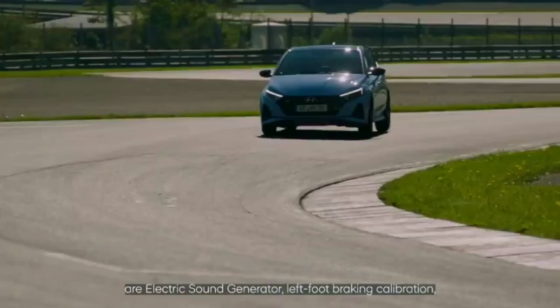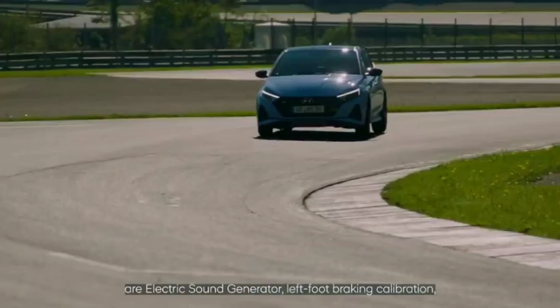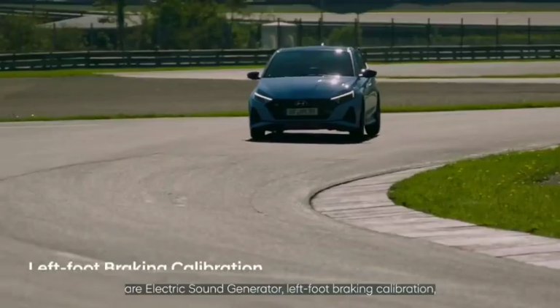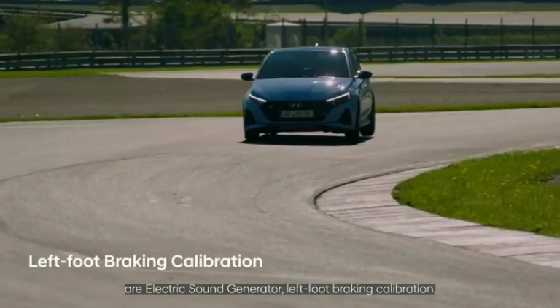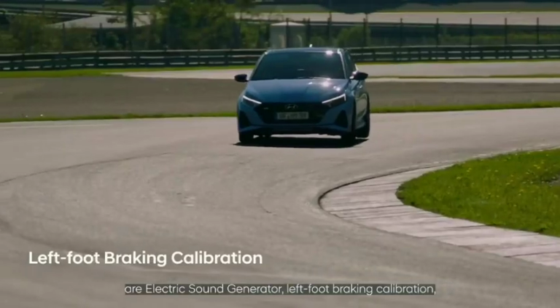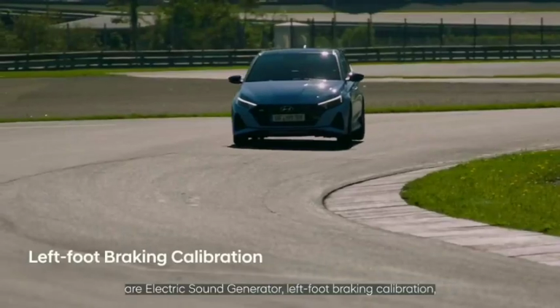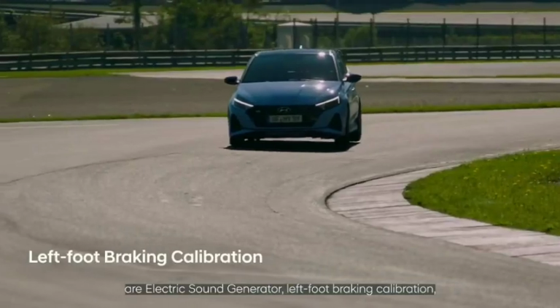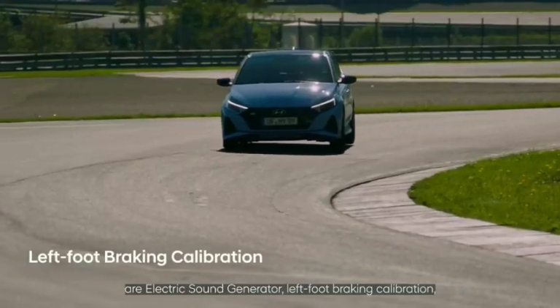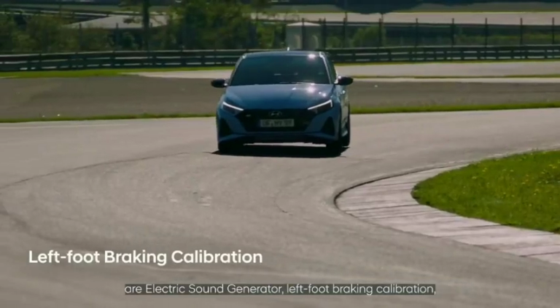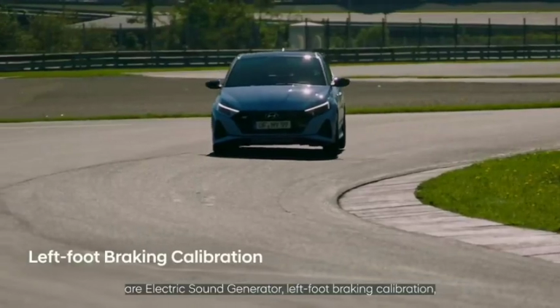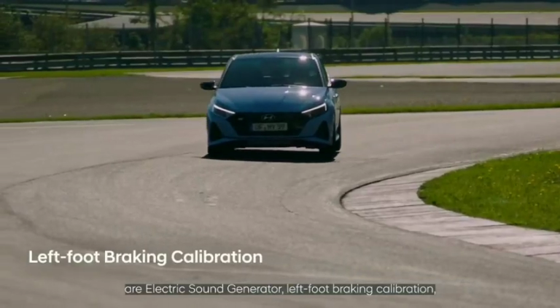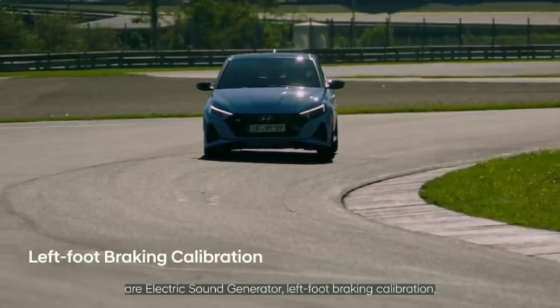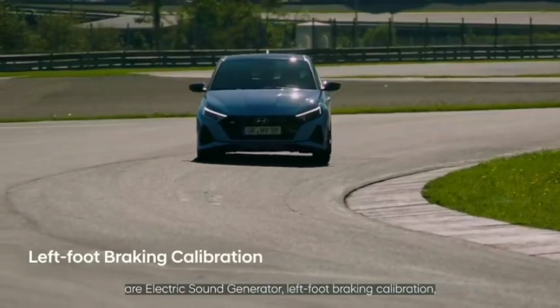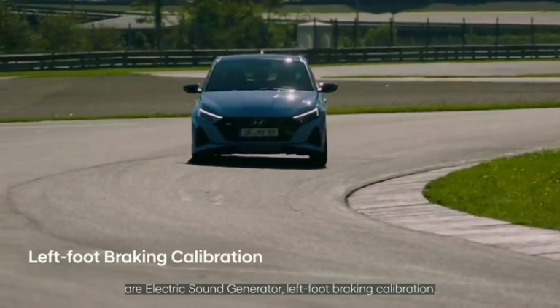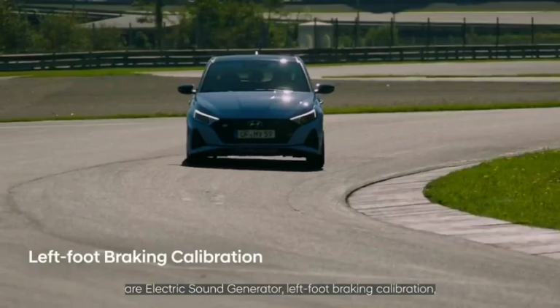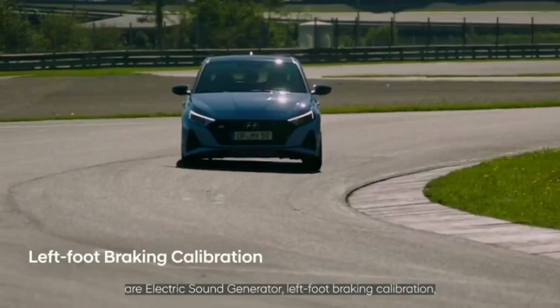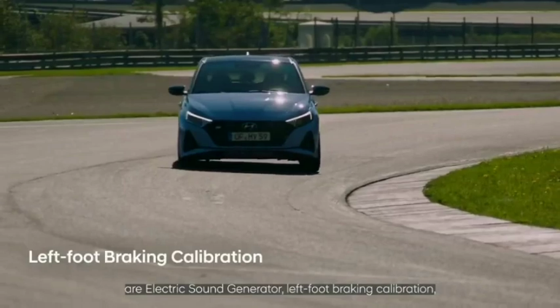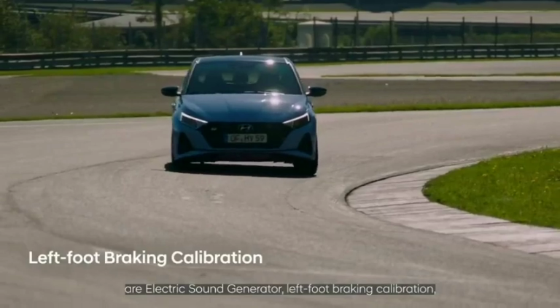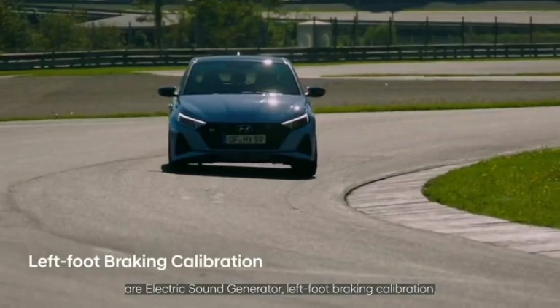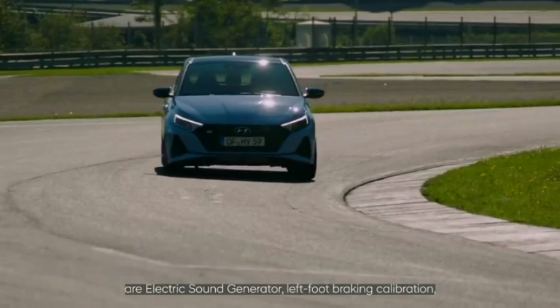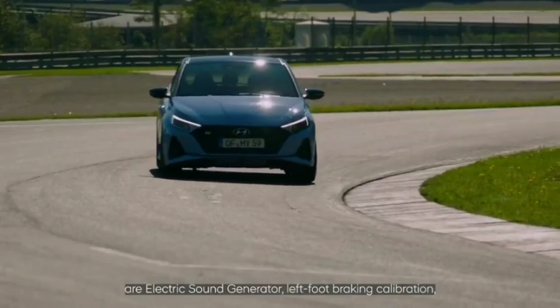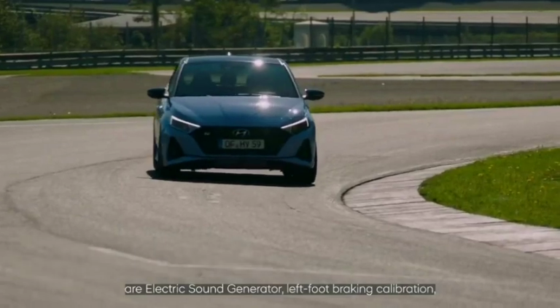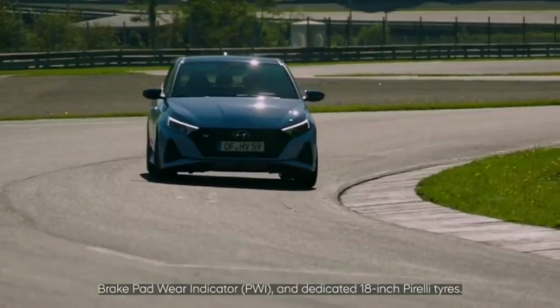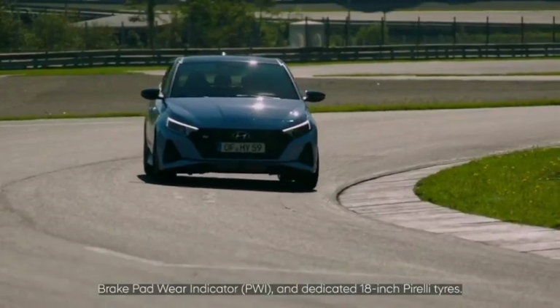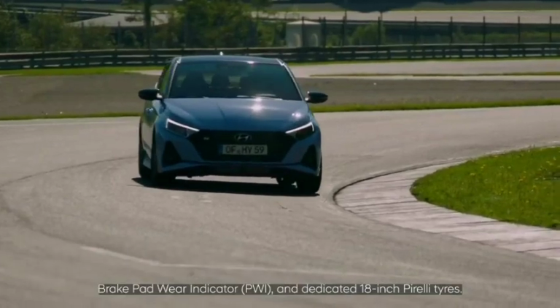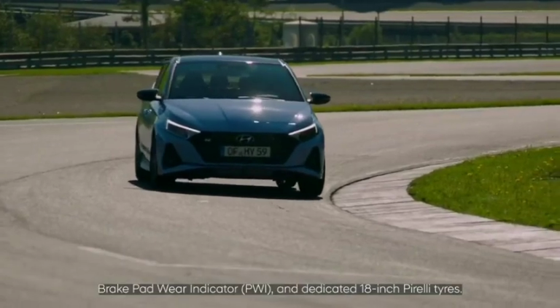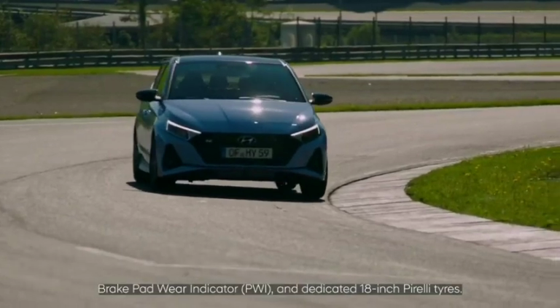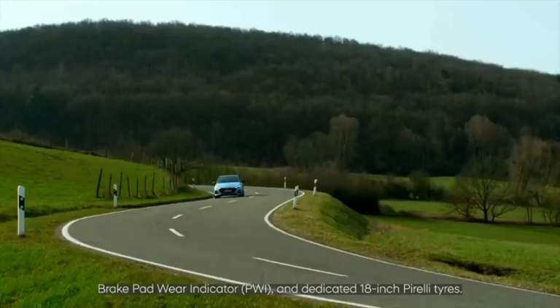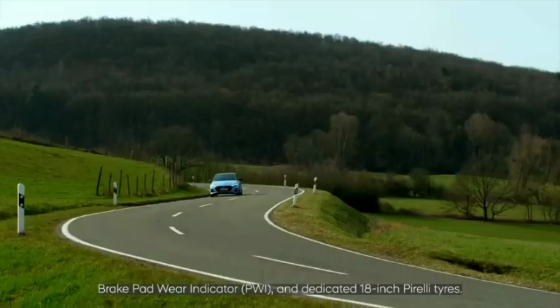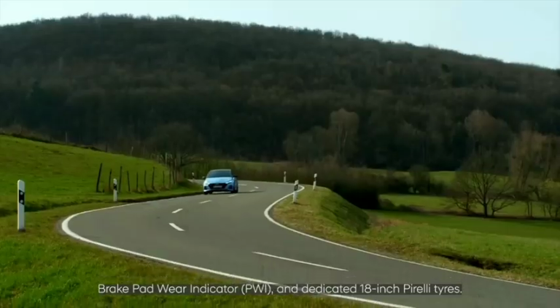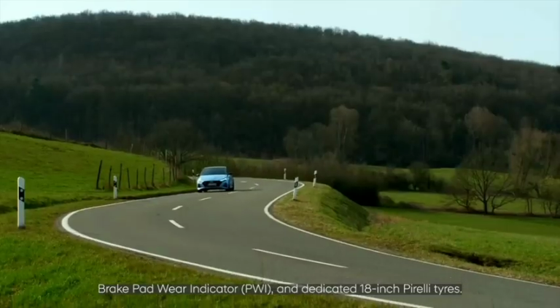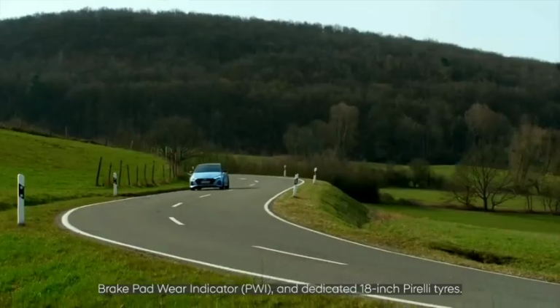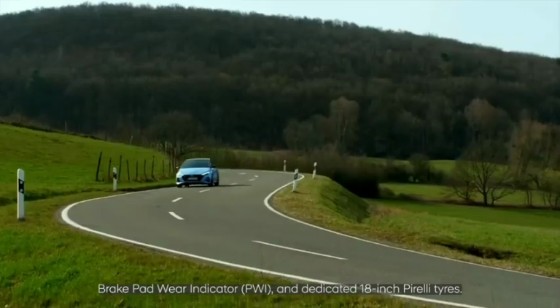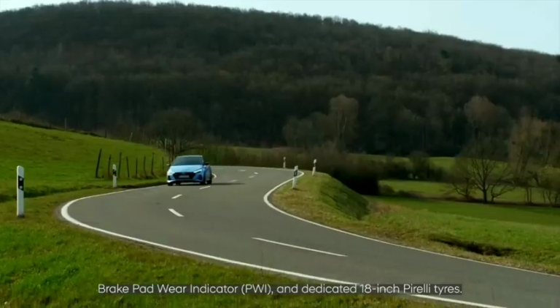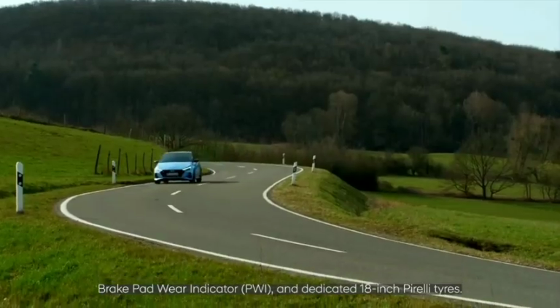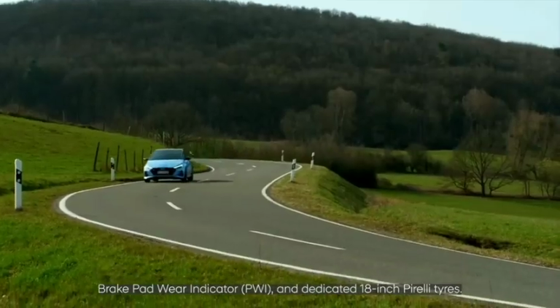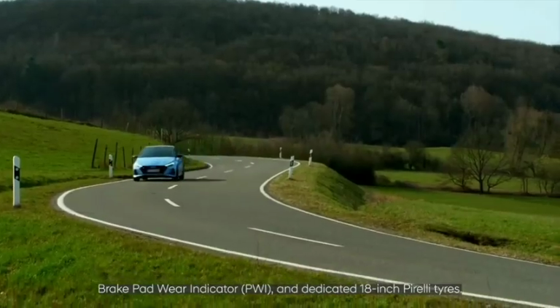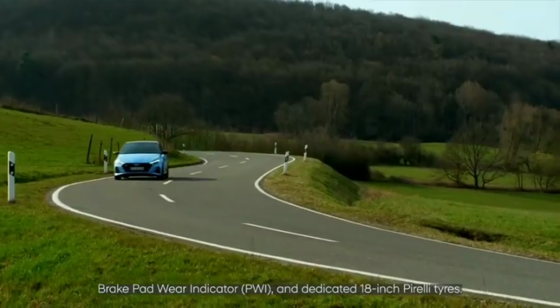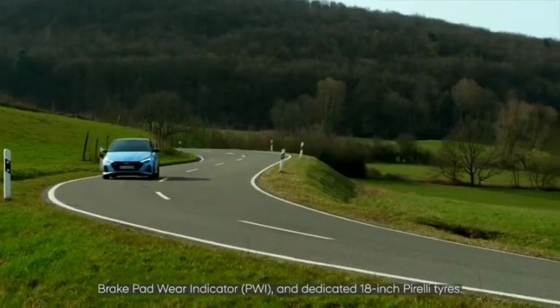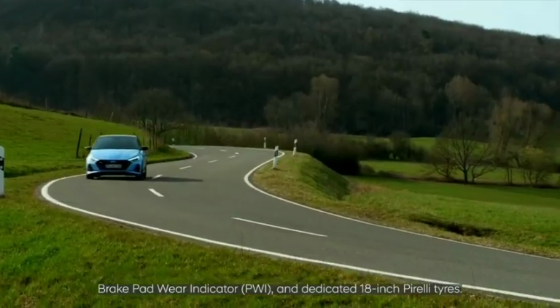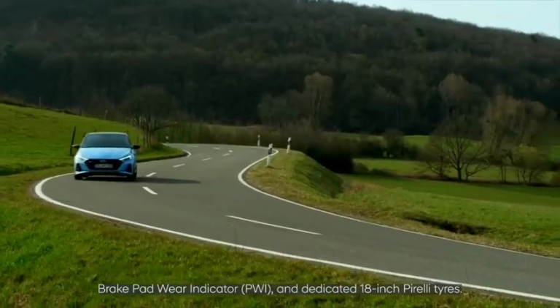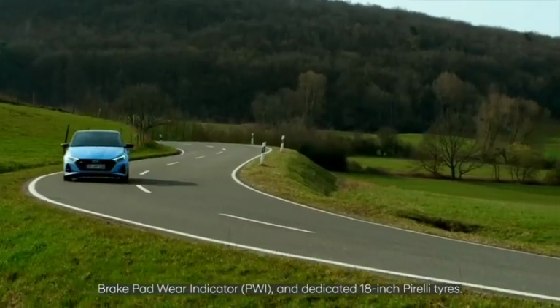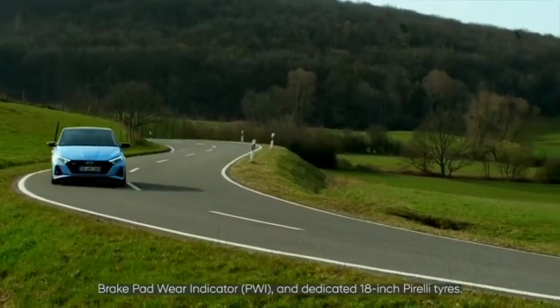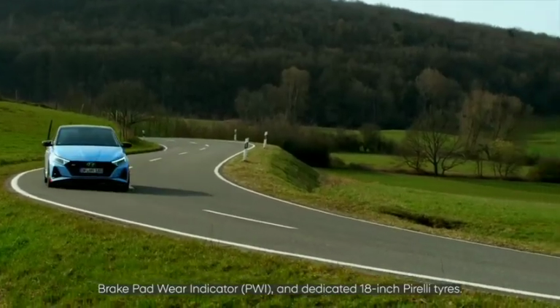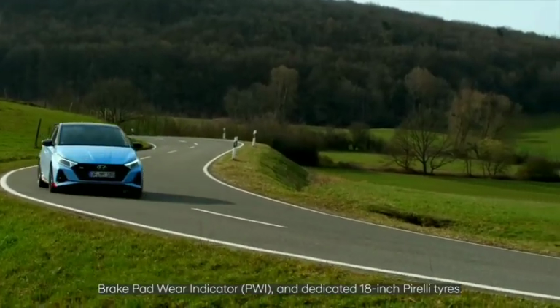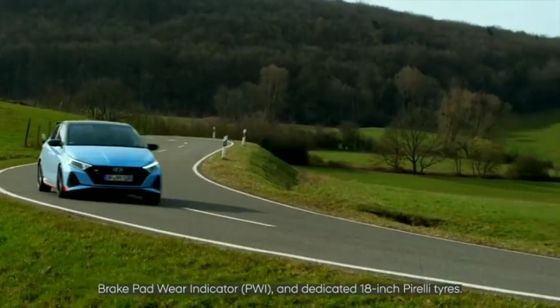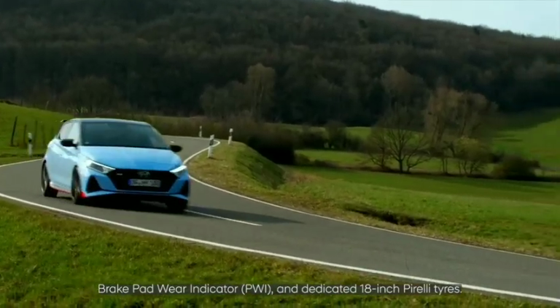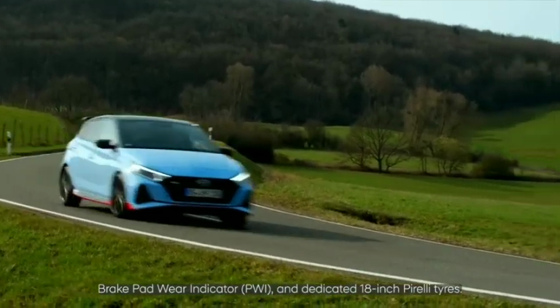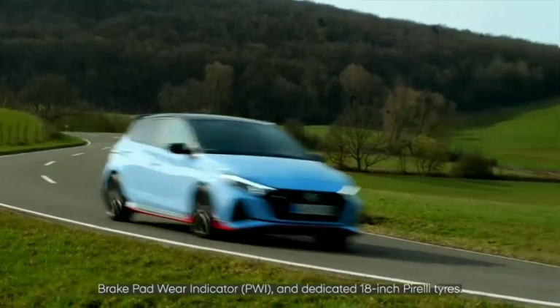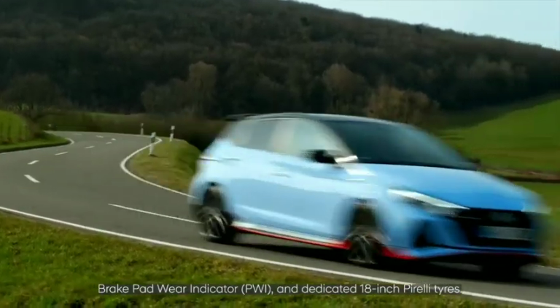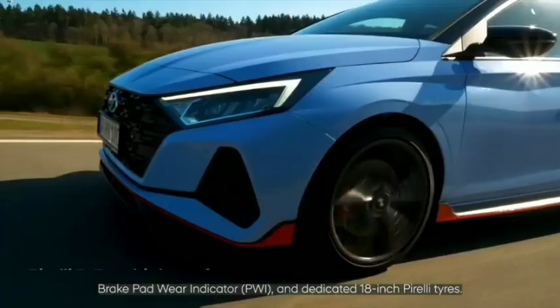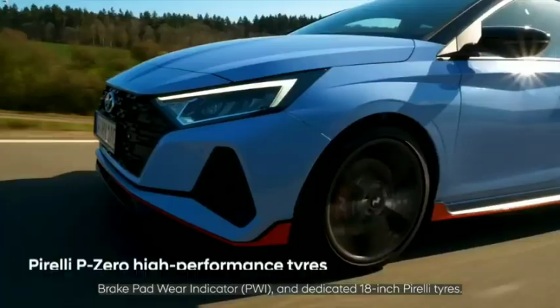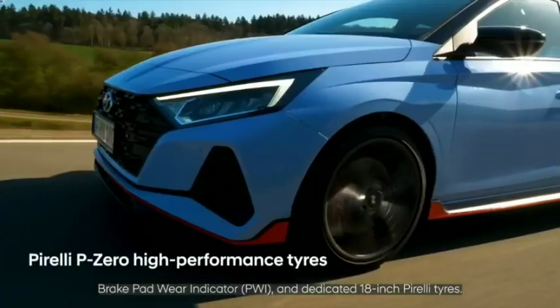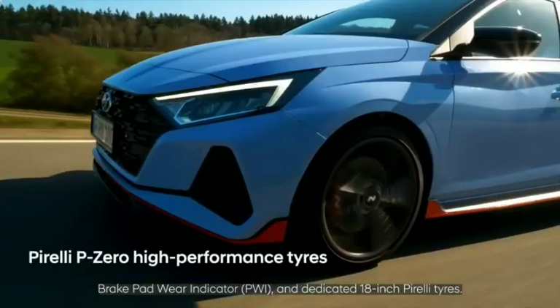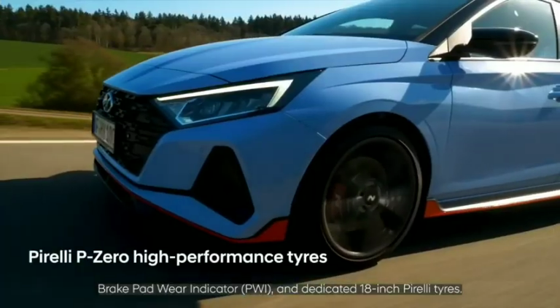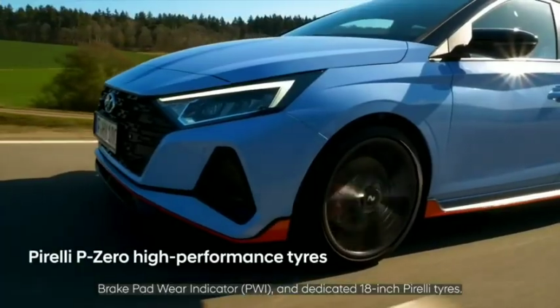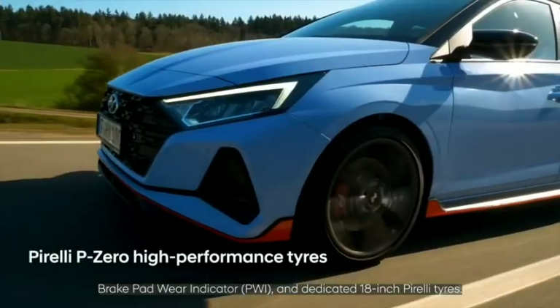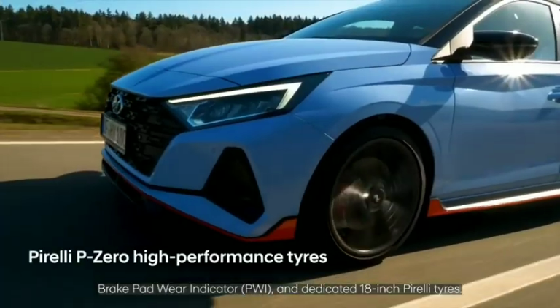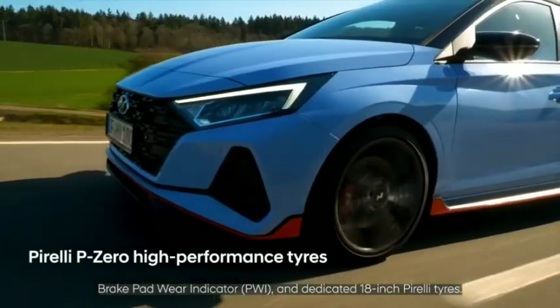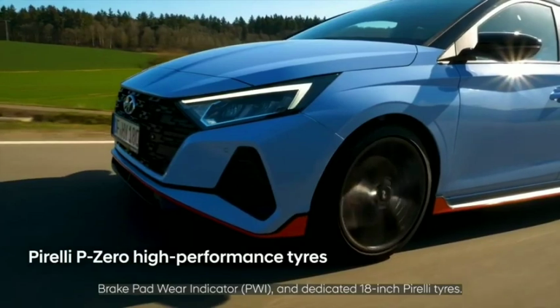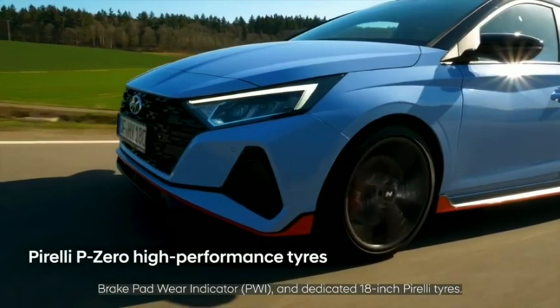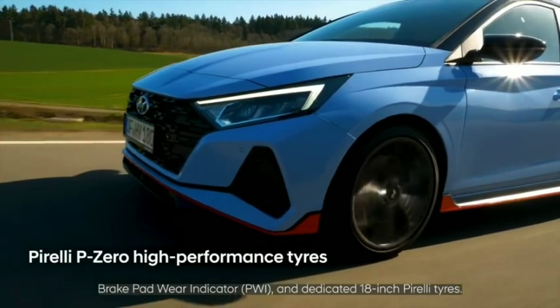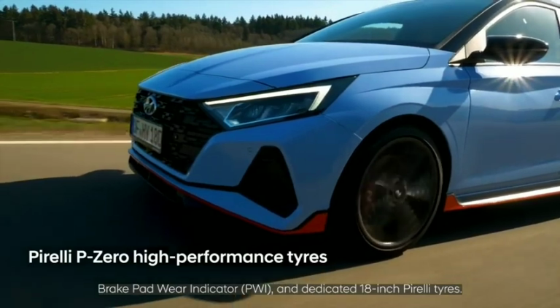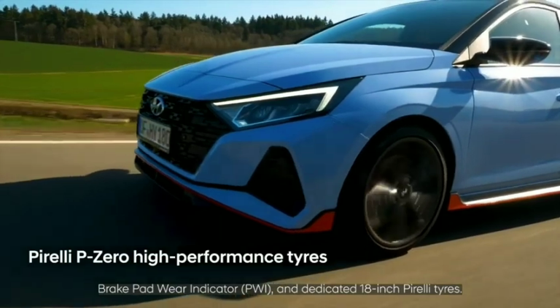Additional performance features include left-foot braking calibration, a brake pad wear indicator, and dedicated 18-inch Pirelli tires.